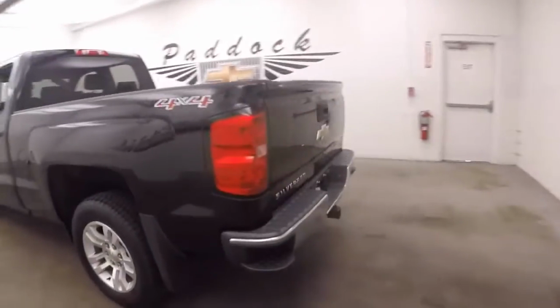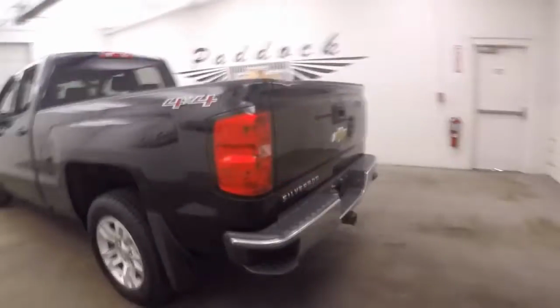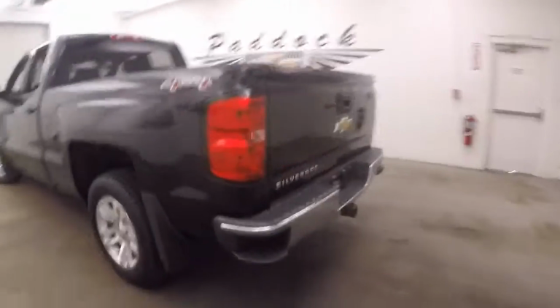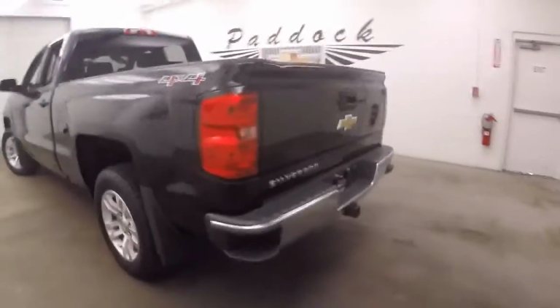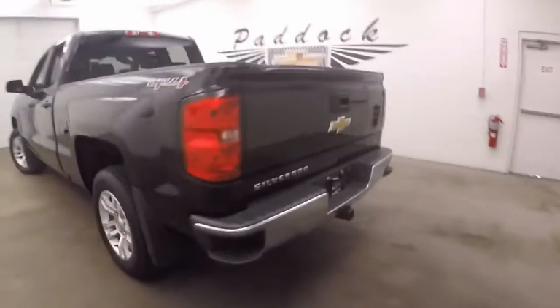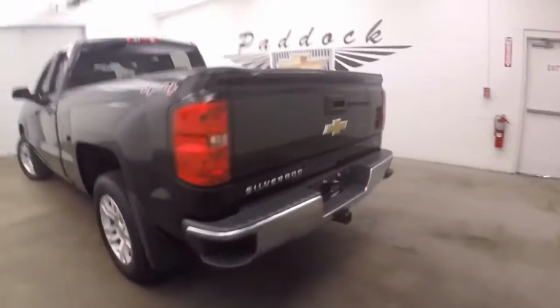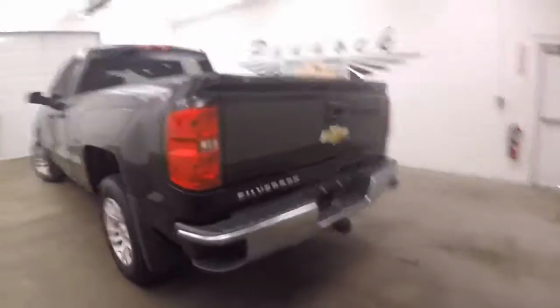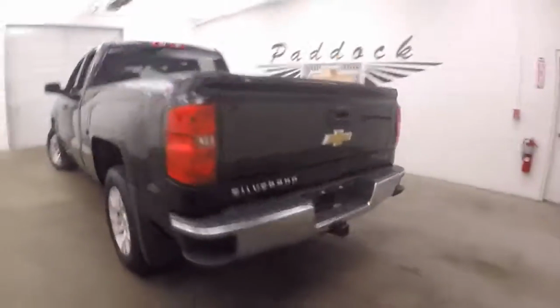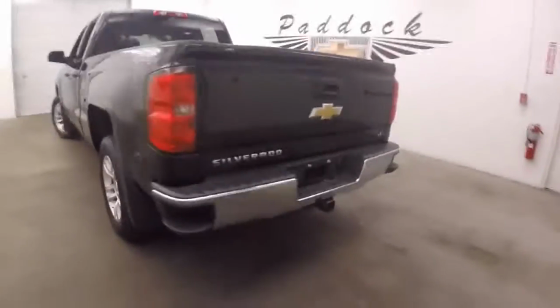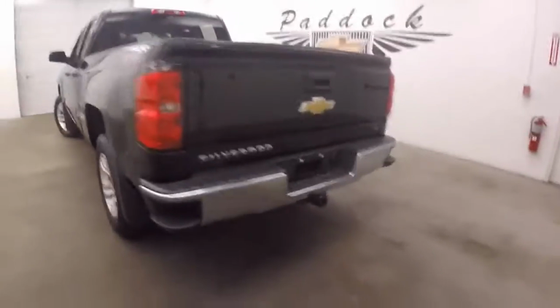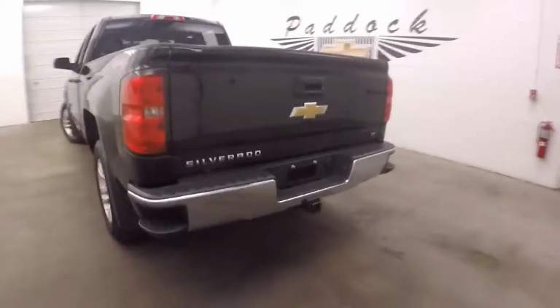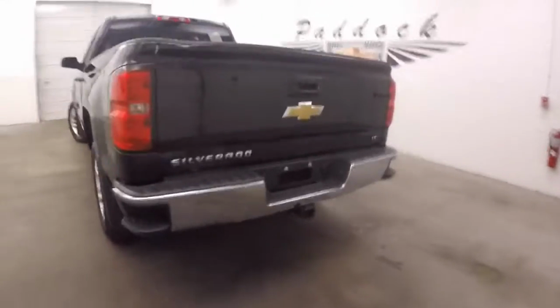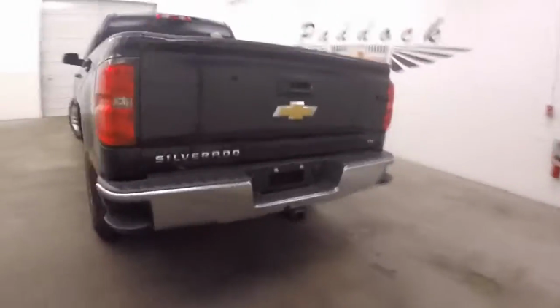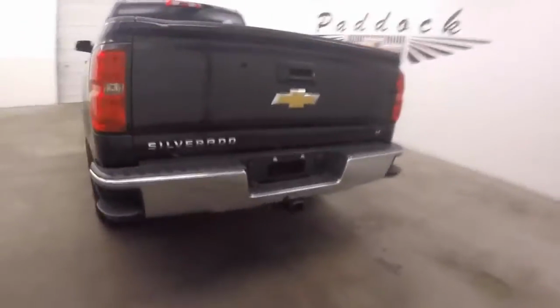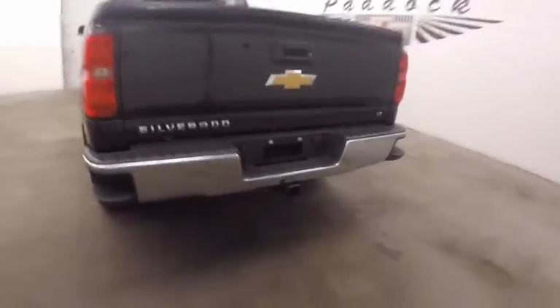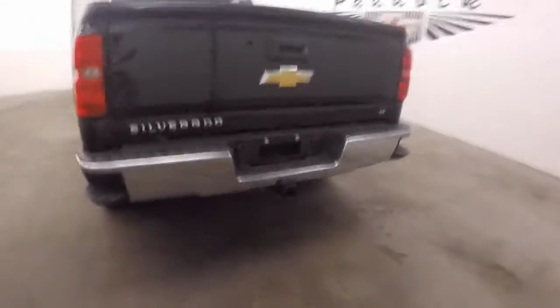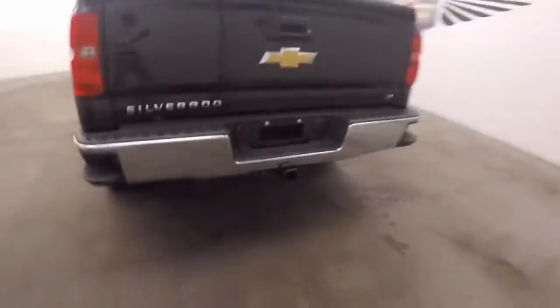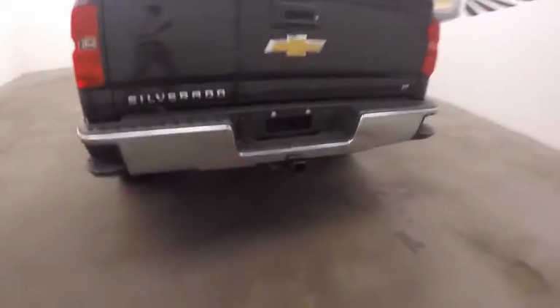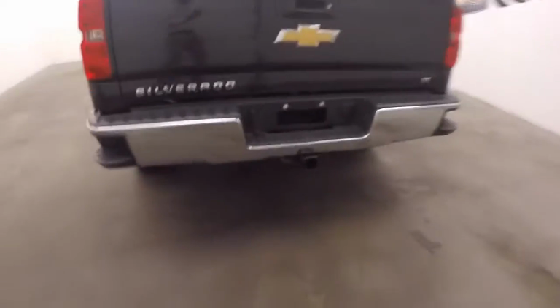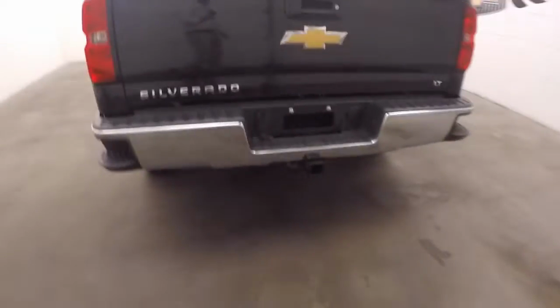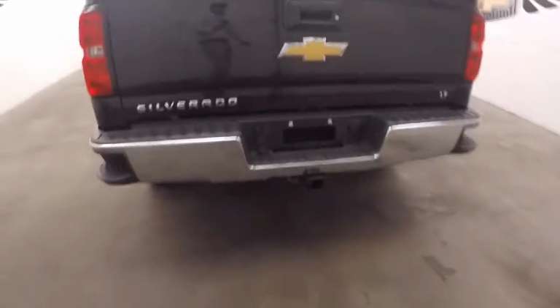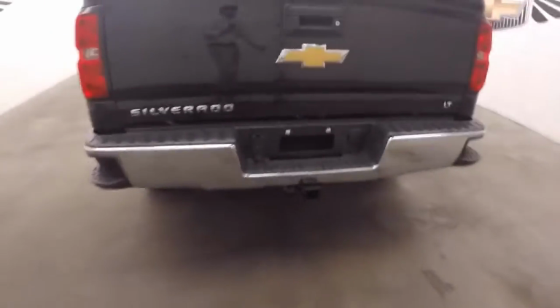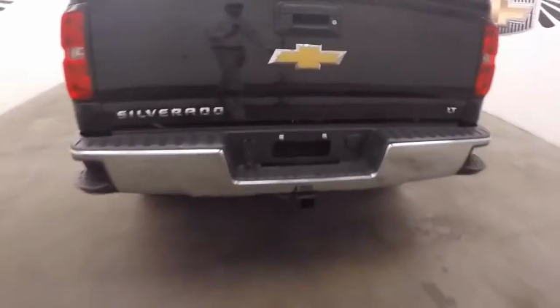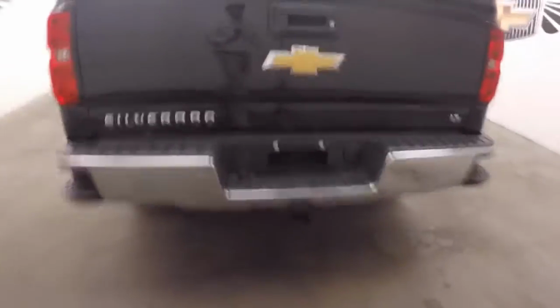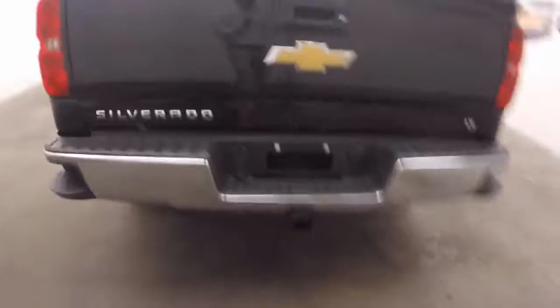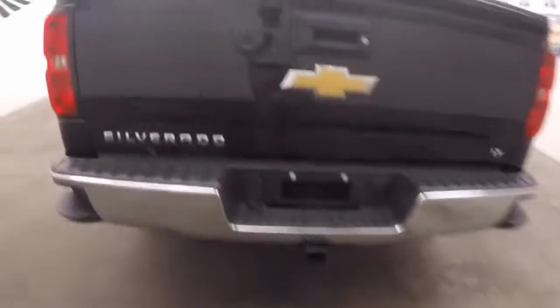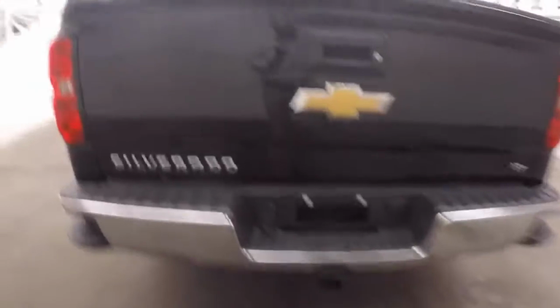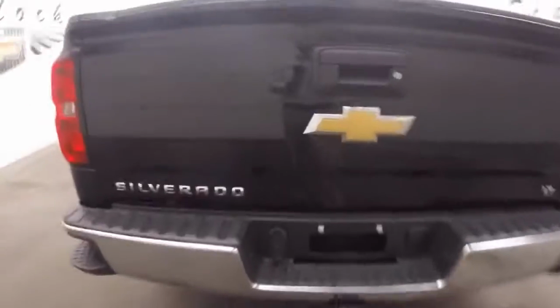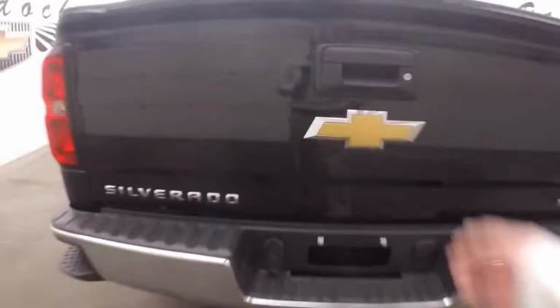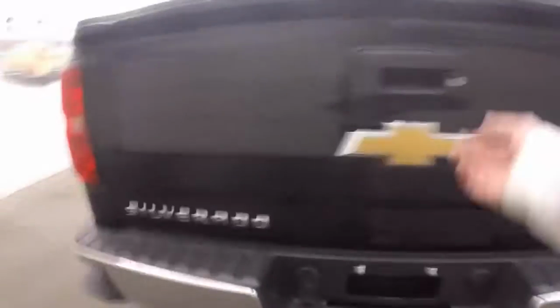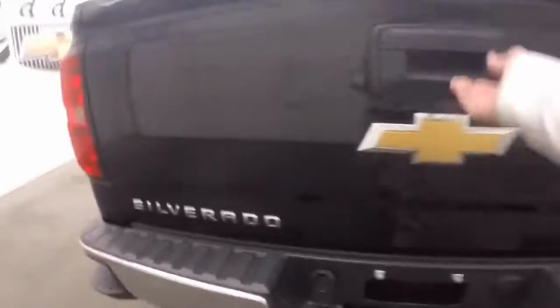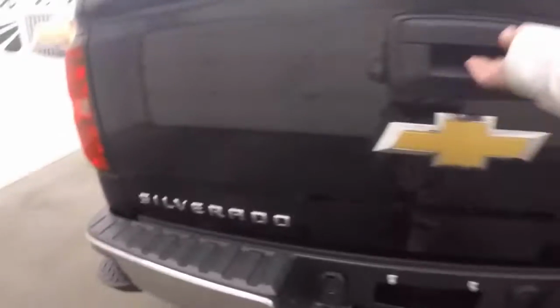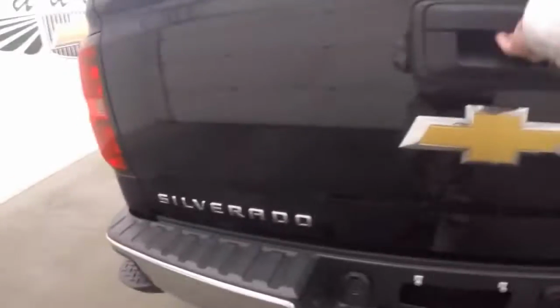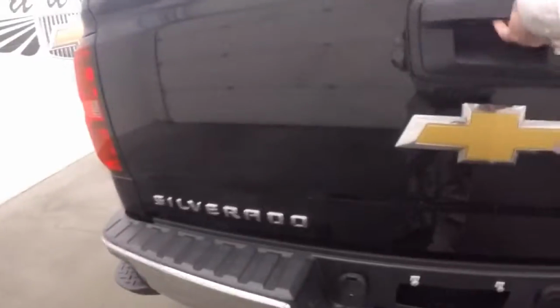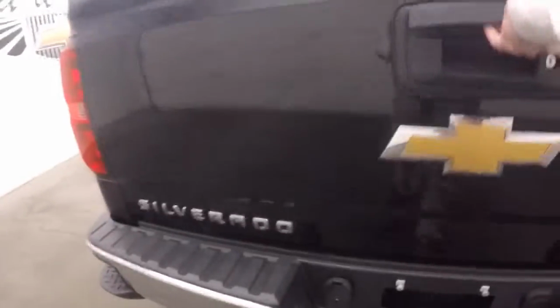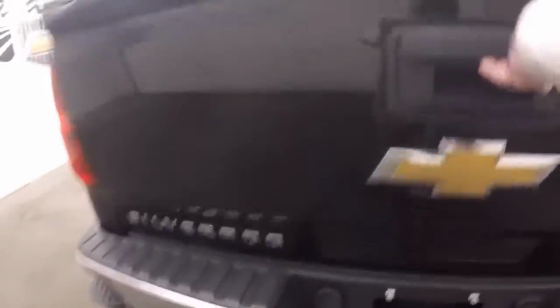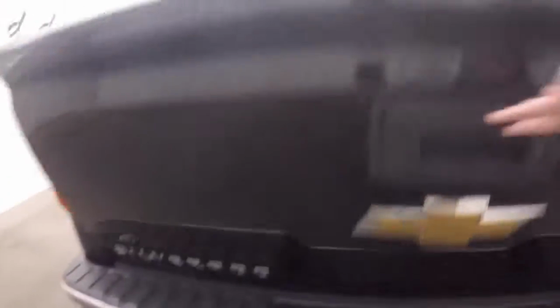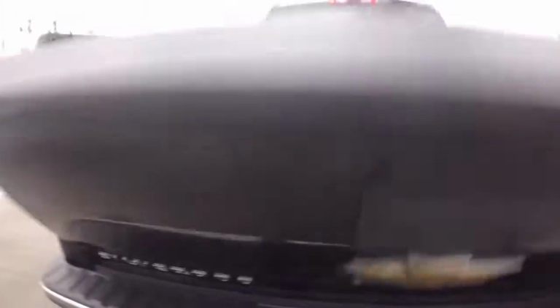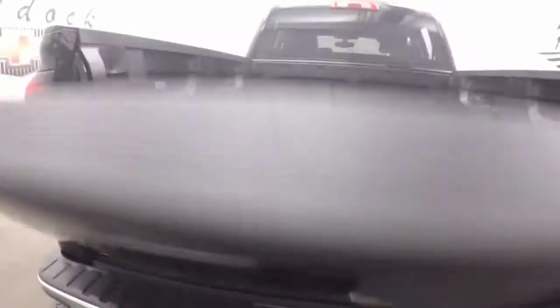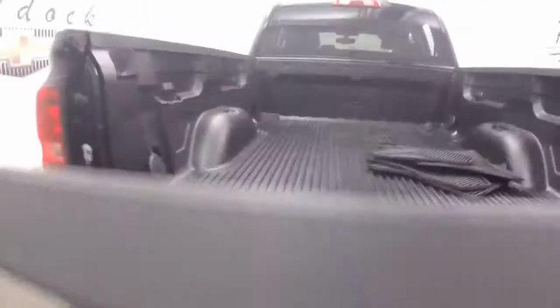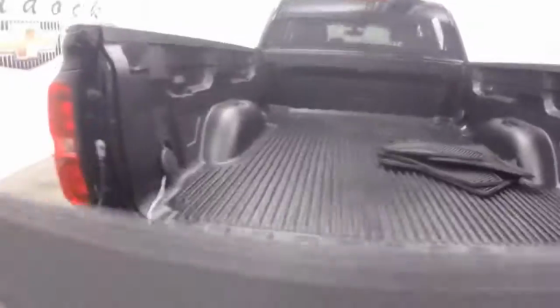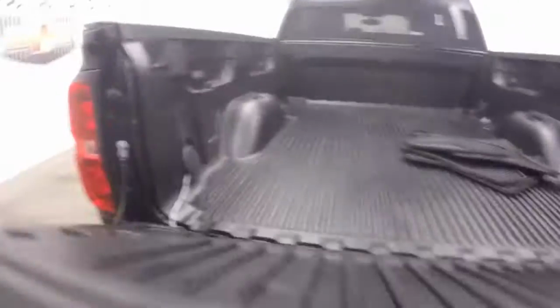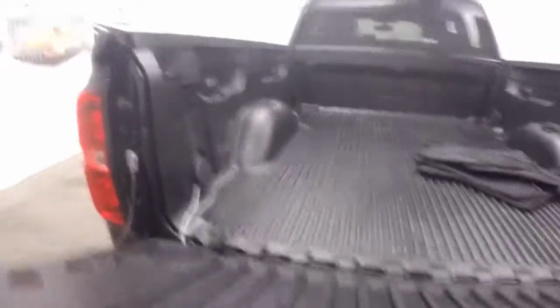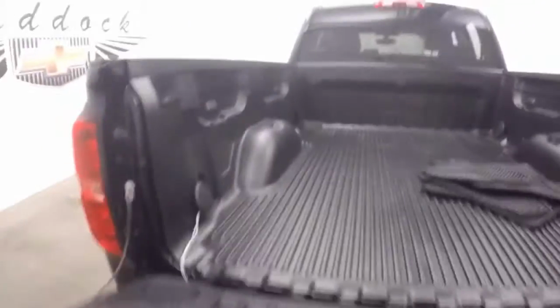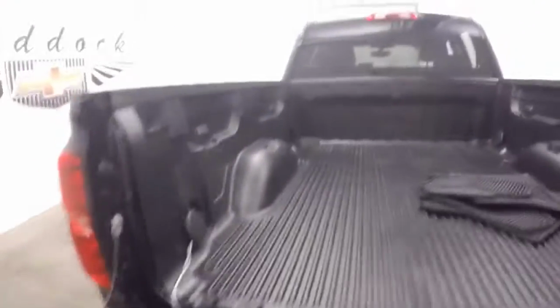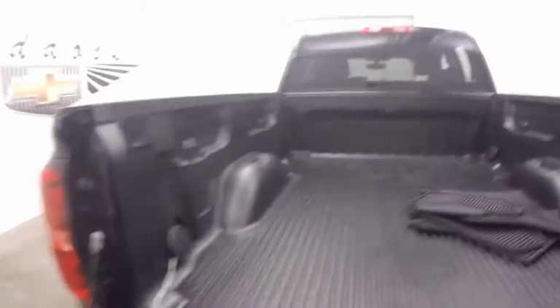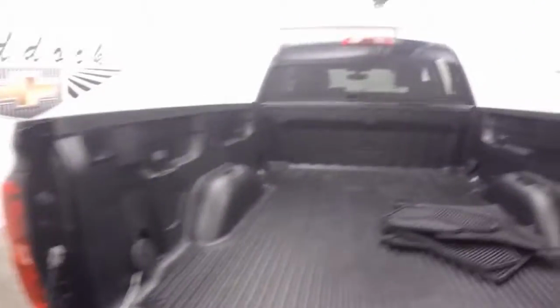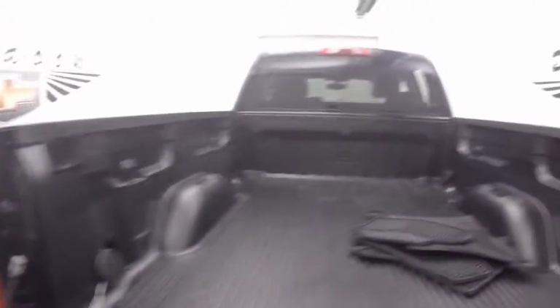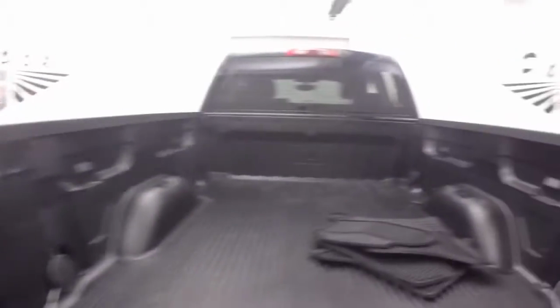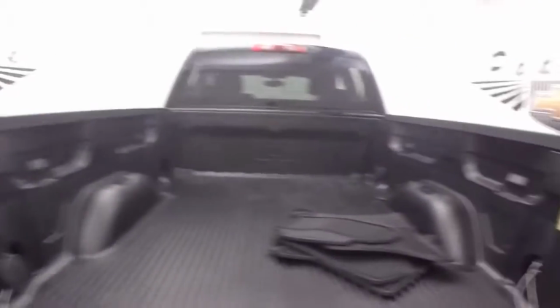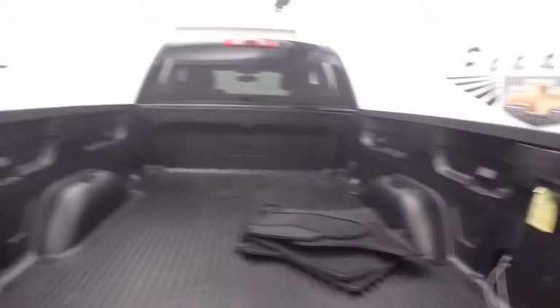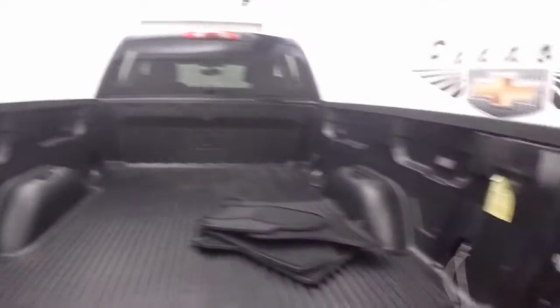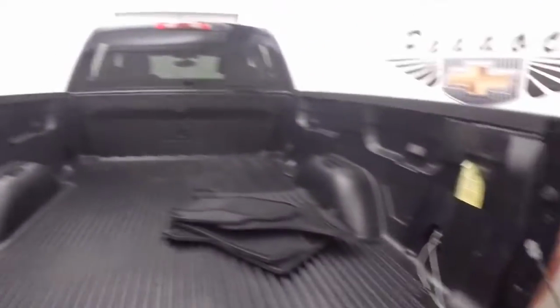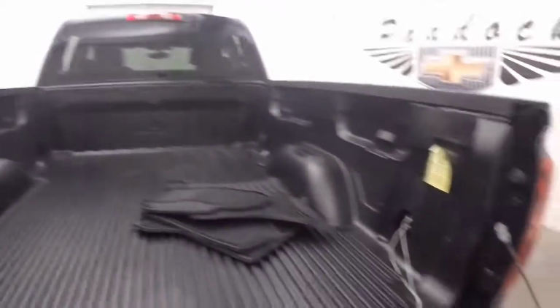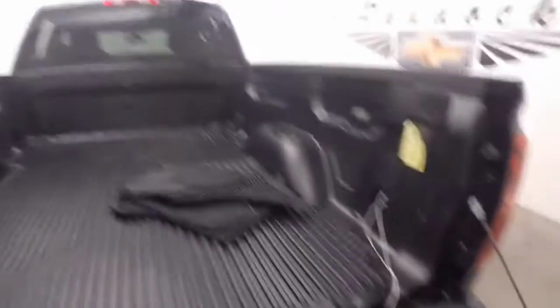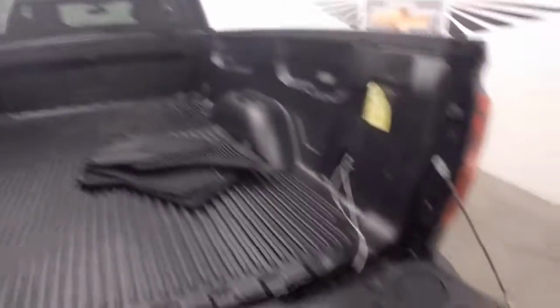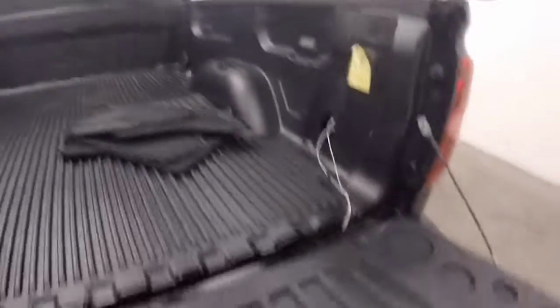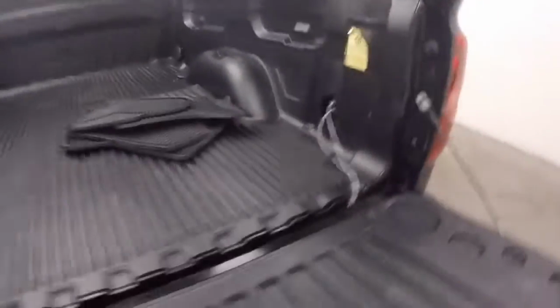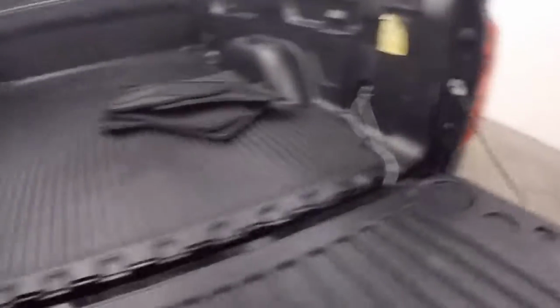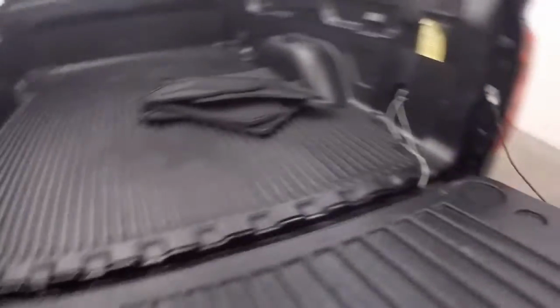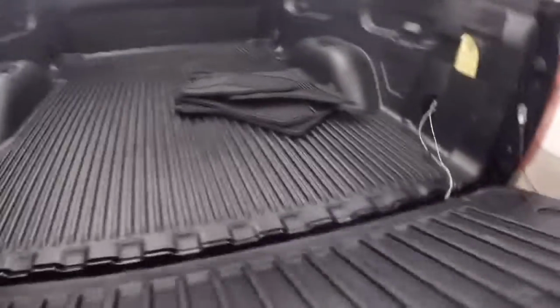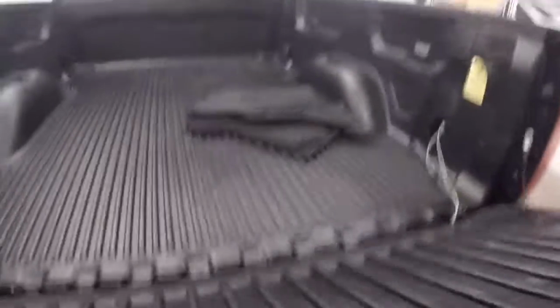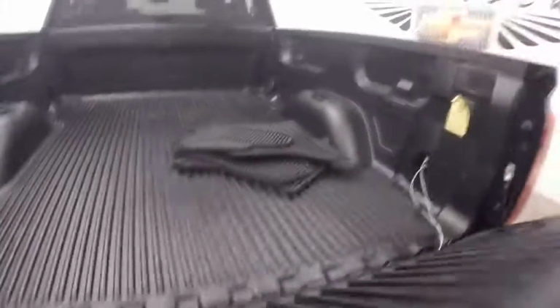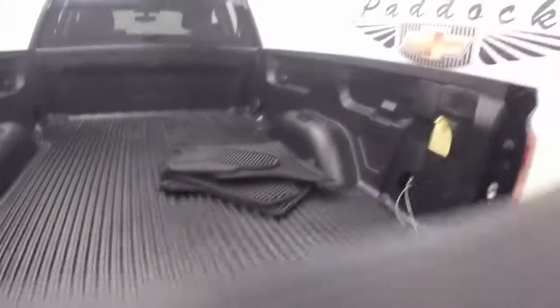Walk around back here. You do have the trailer hitch, standard. Bed is in great shape.